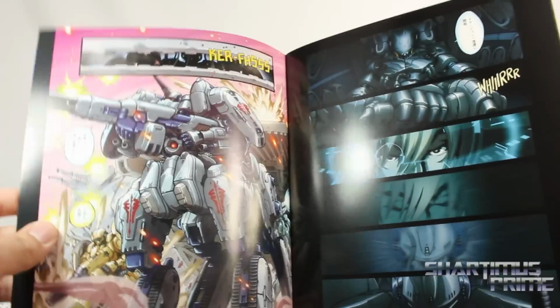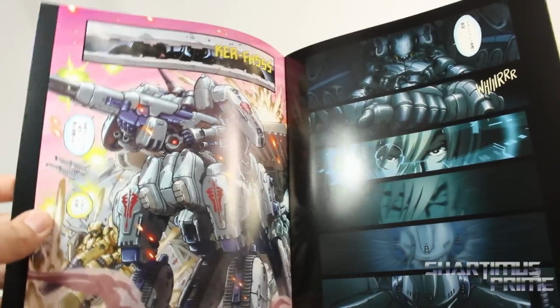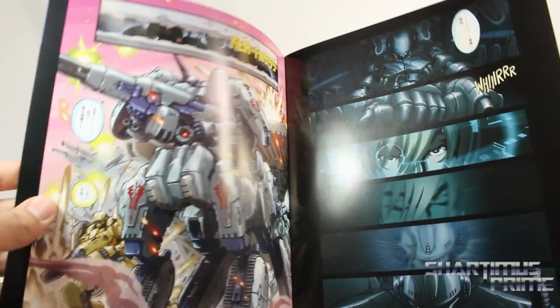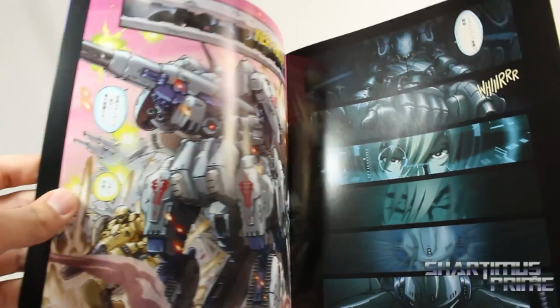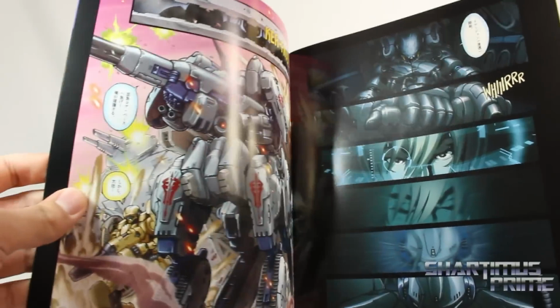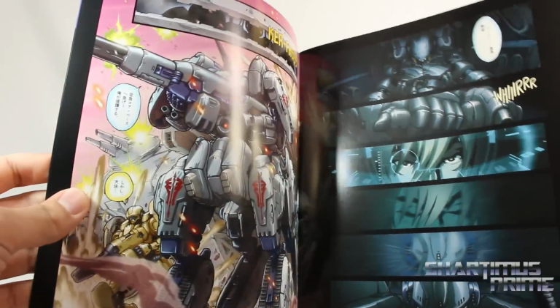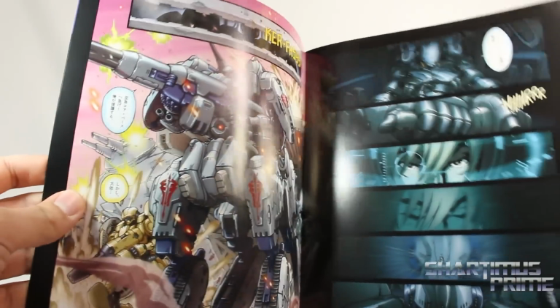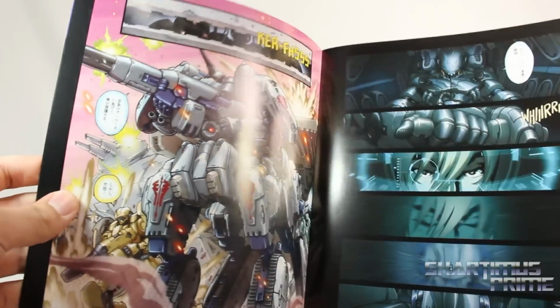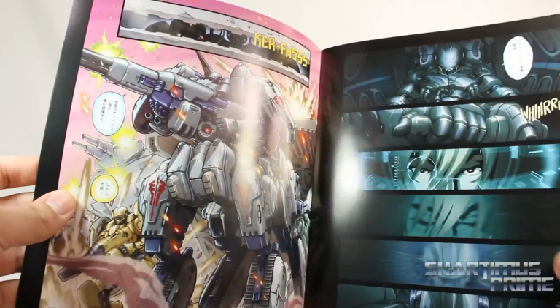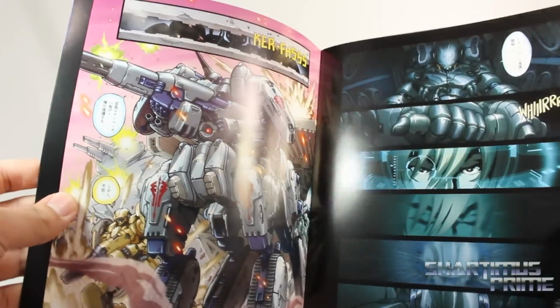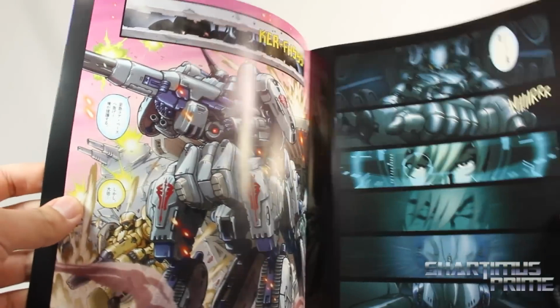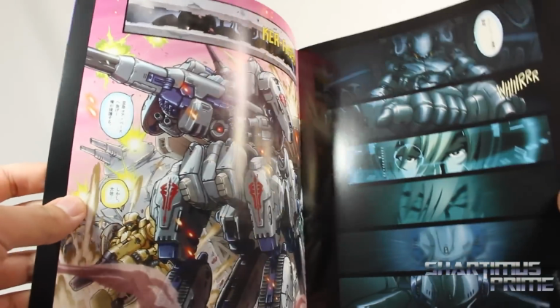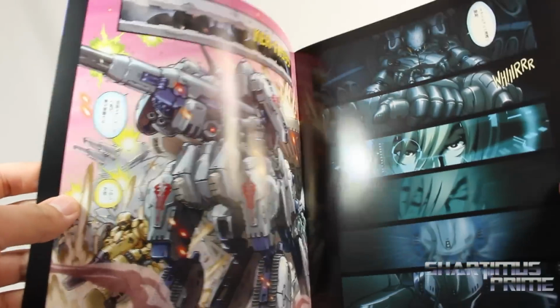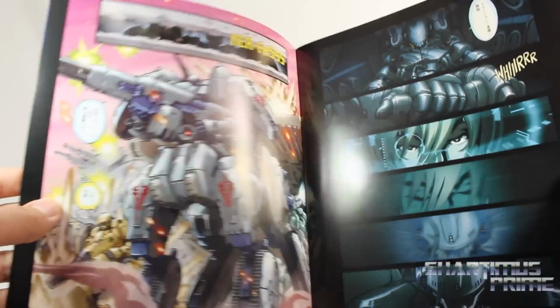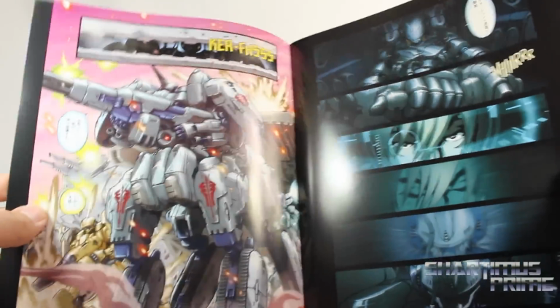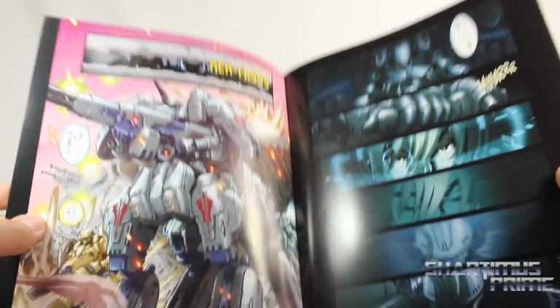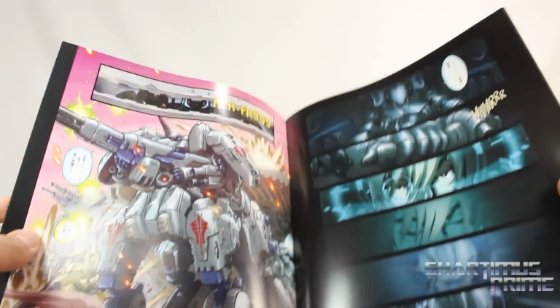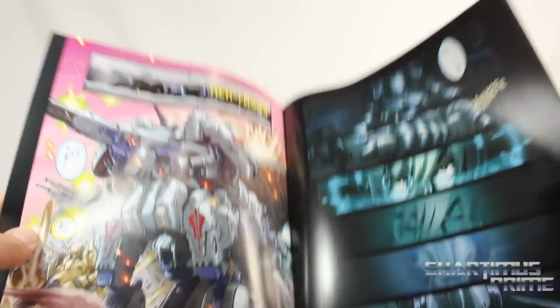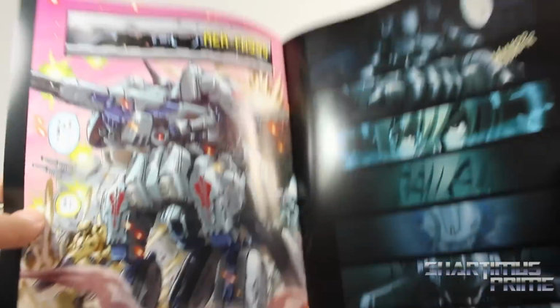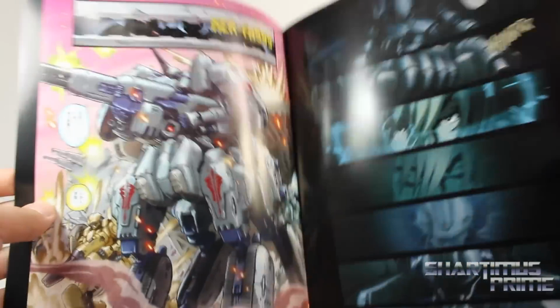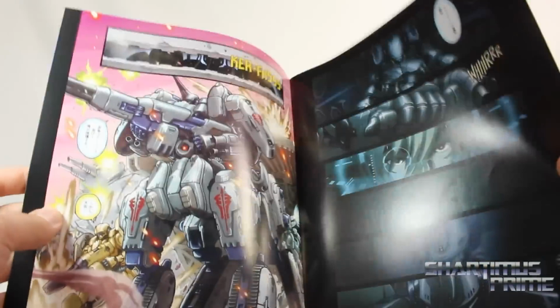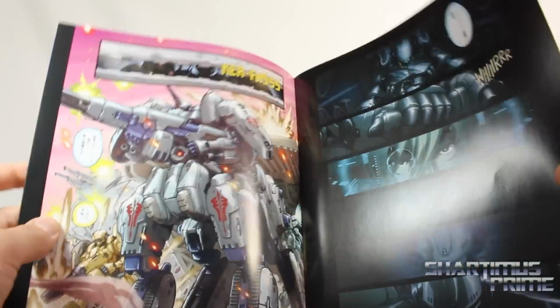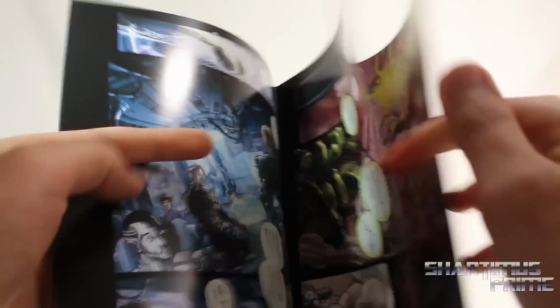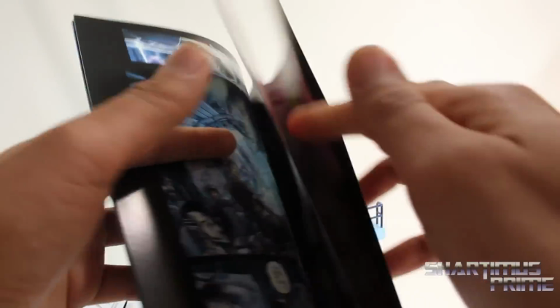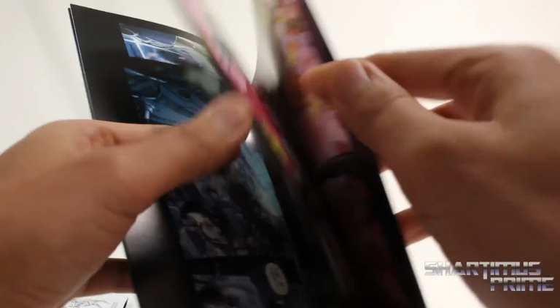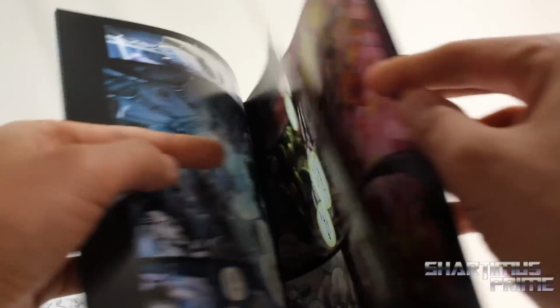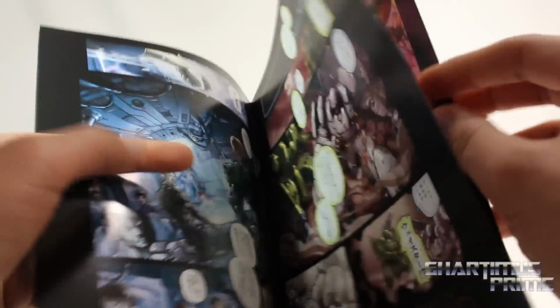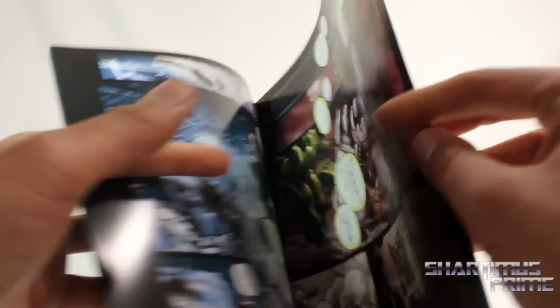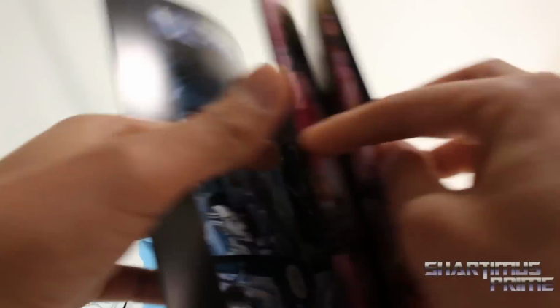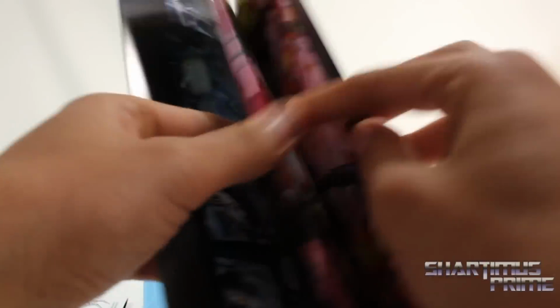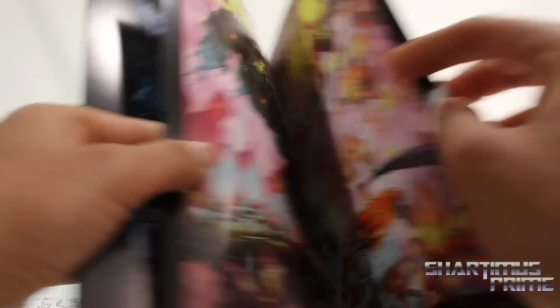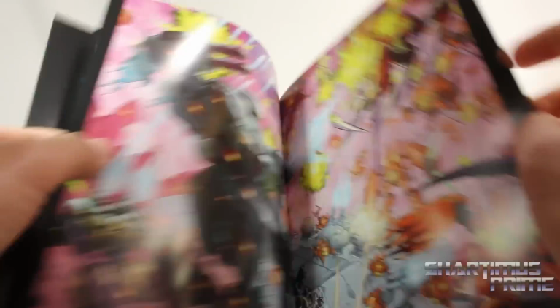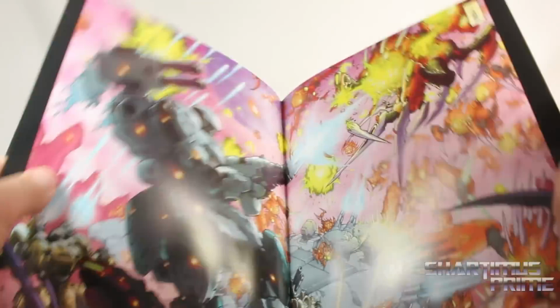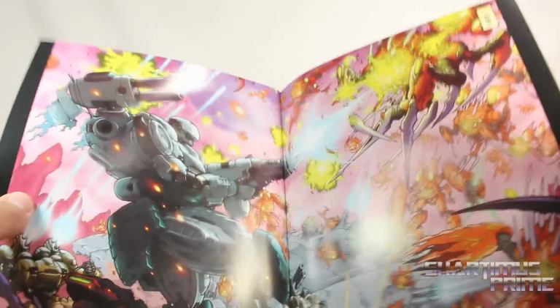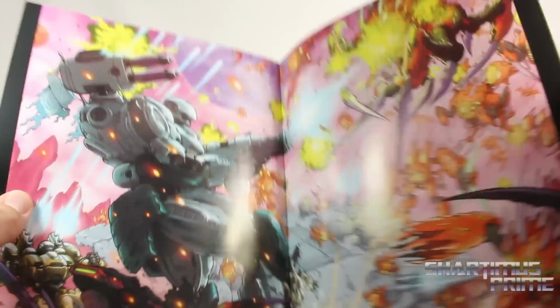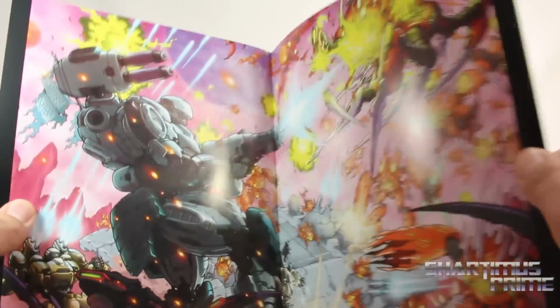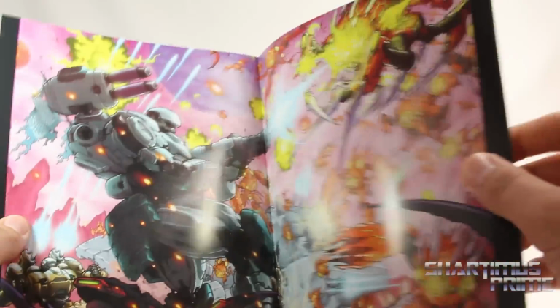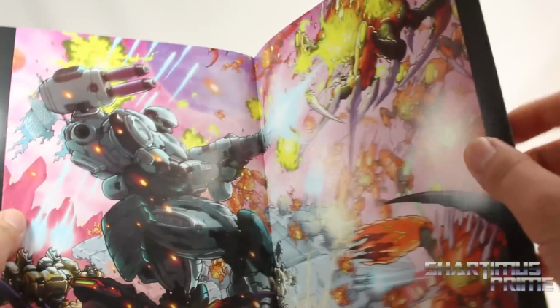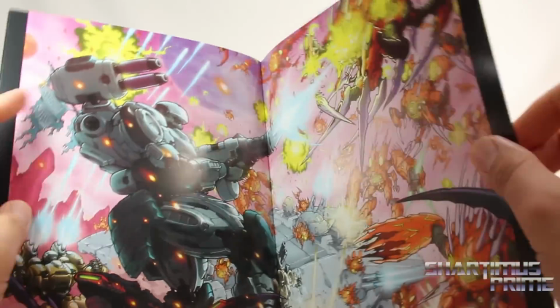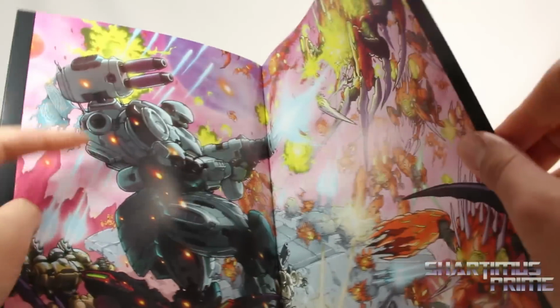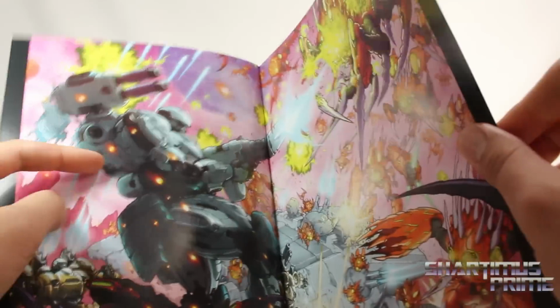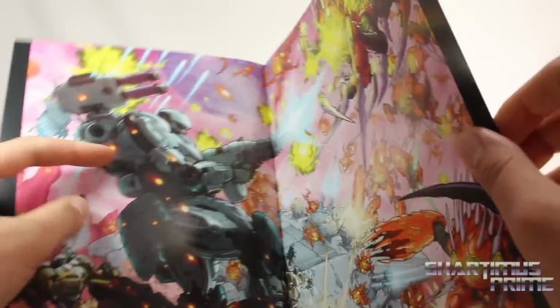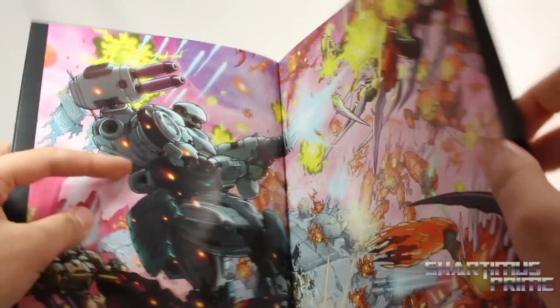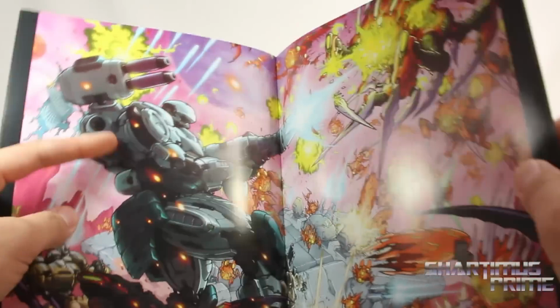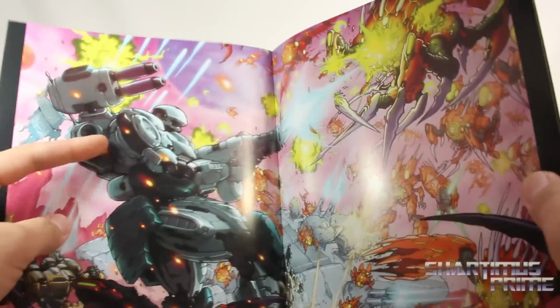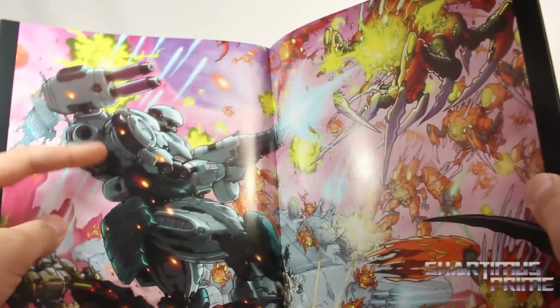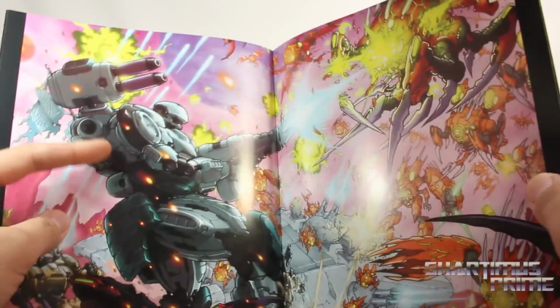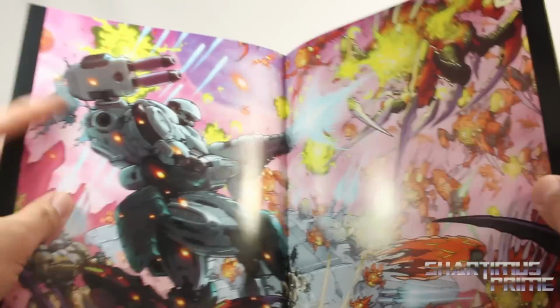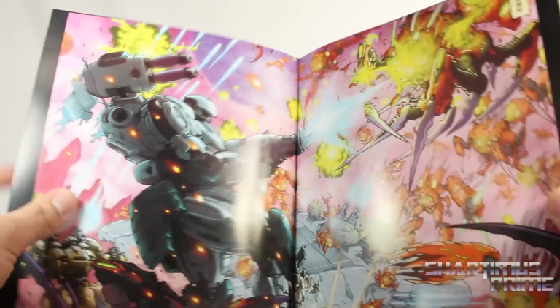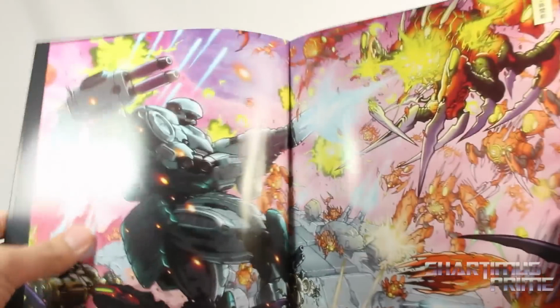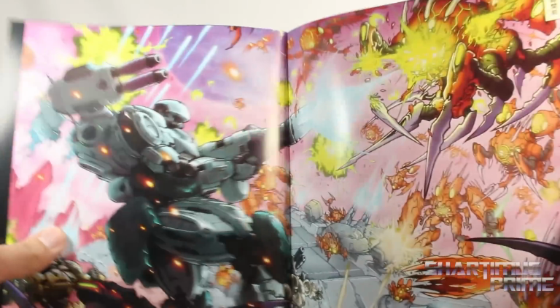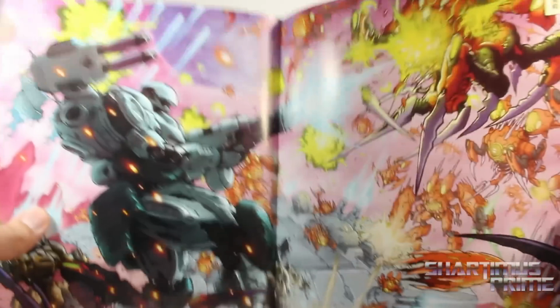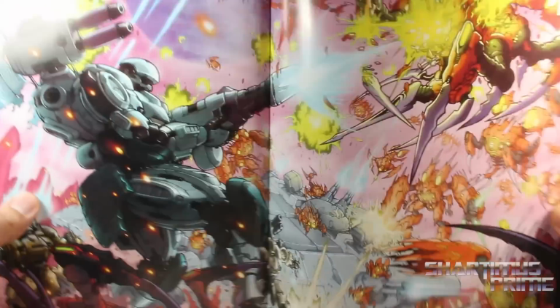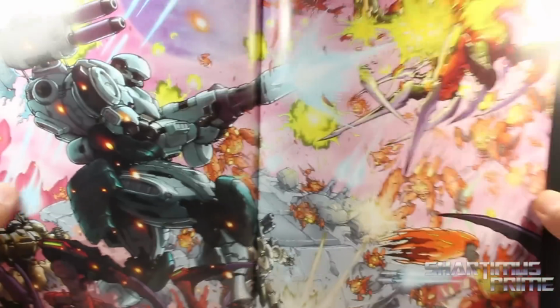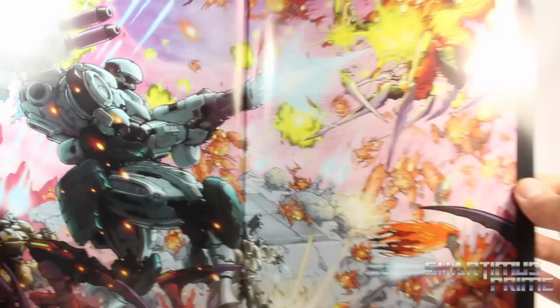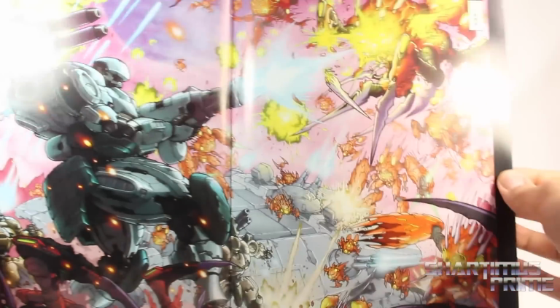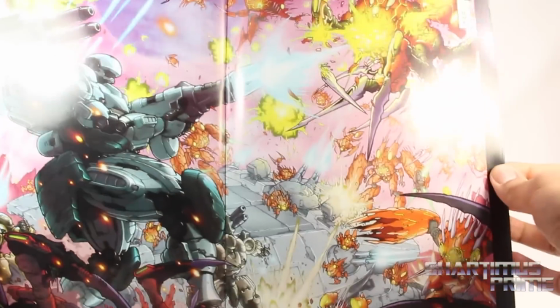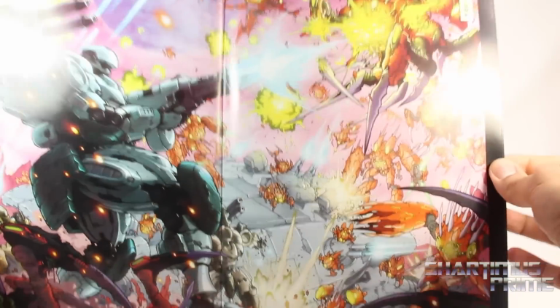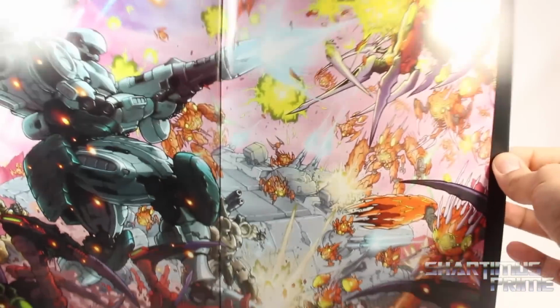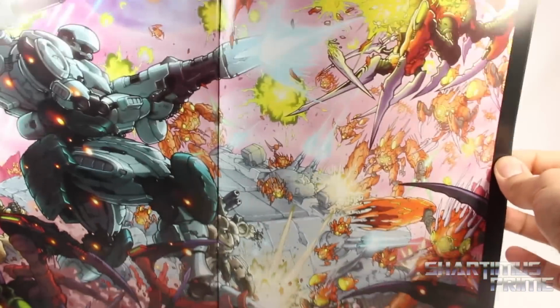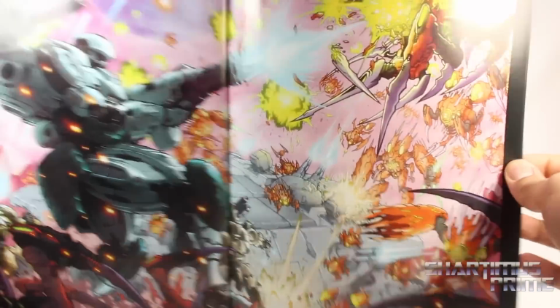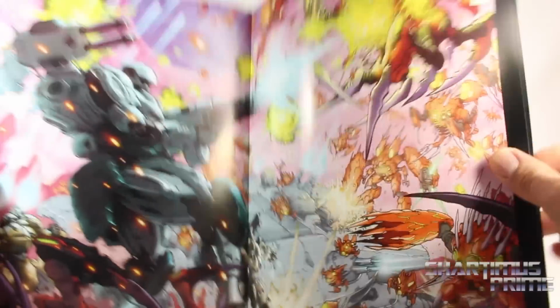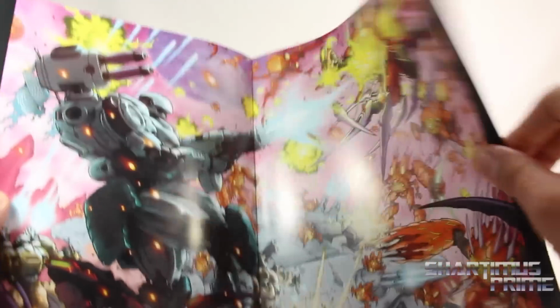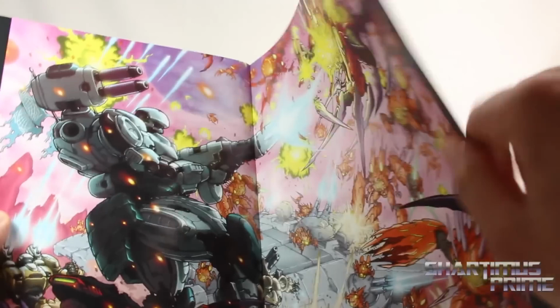My buddy John 3.0 actually did some voice acting for this. He played the father of the pilot of this guy right here. So really cool artwork.